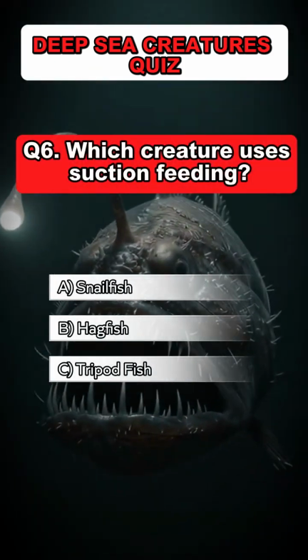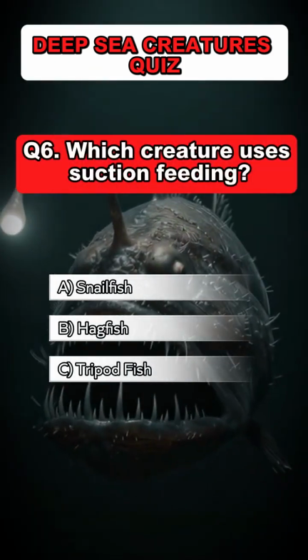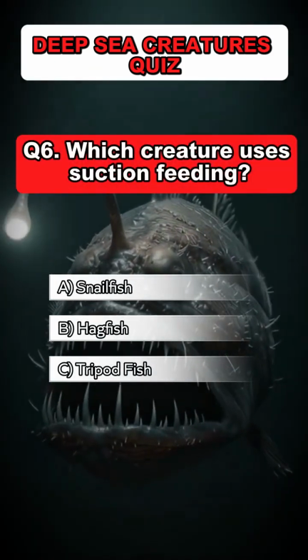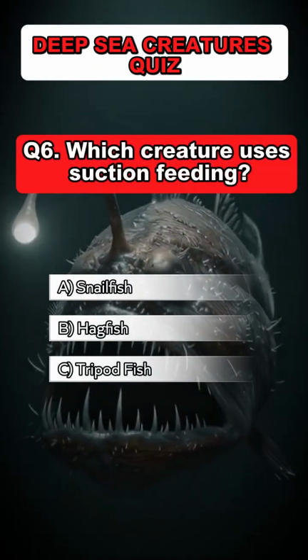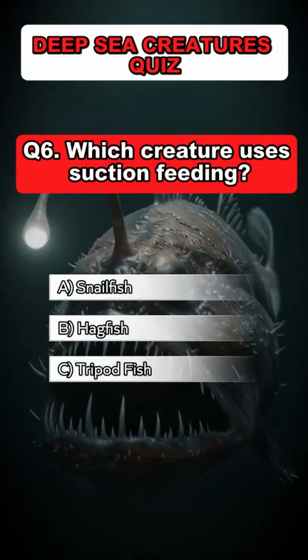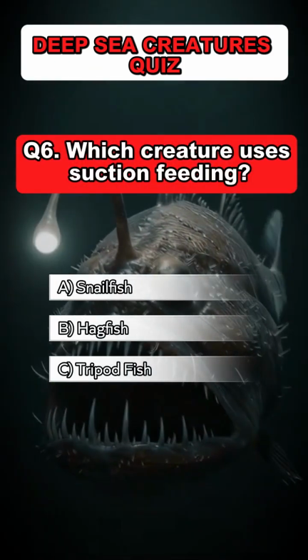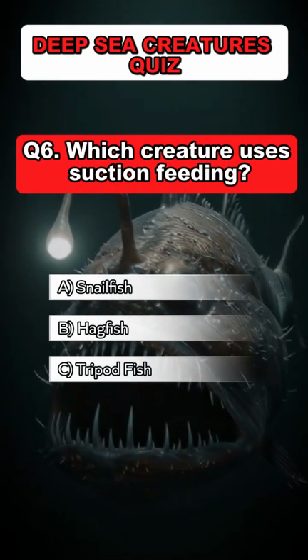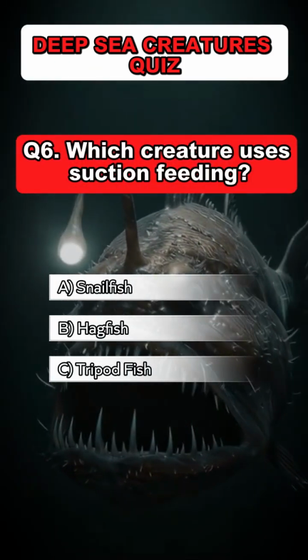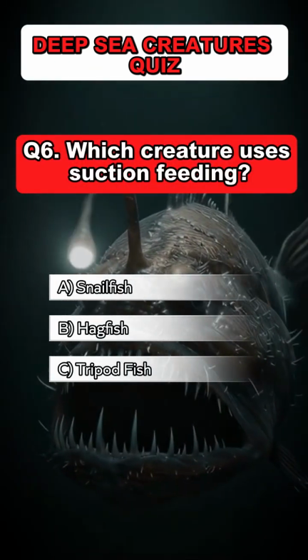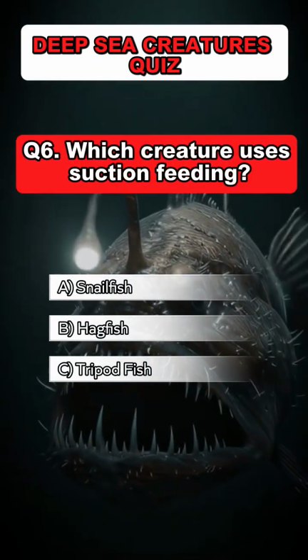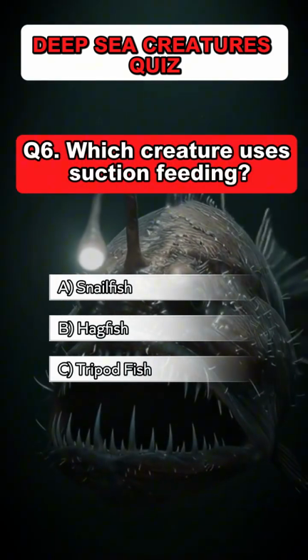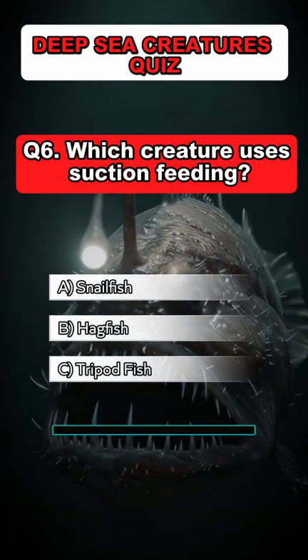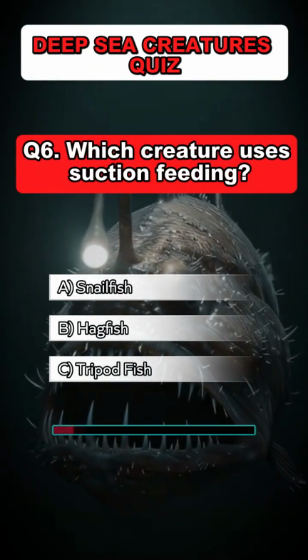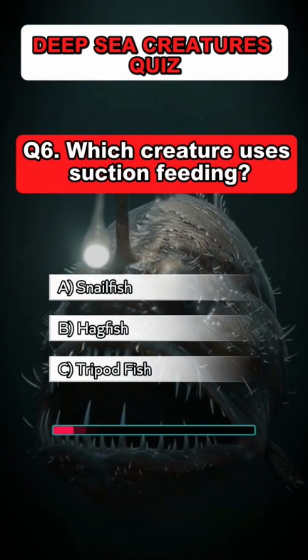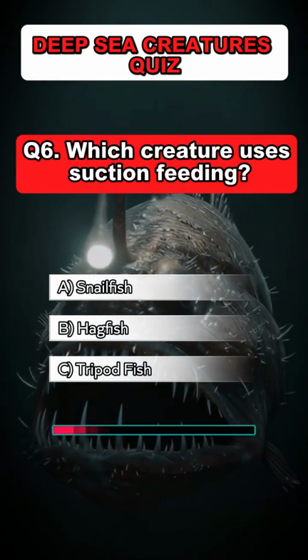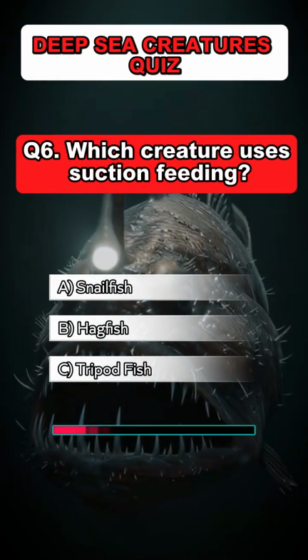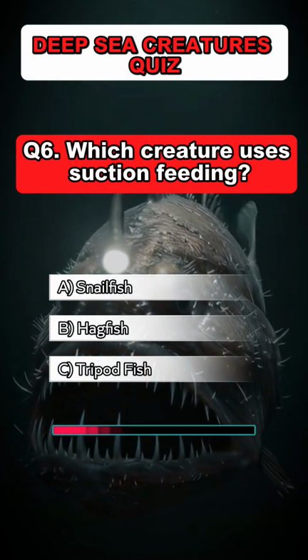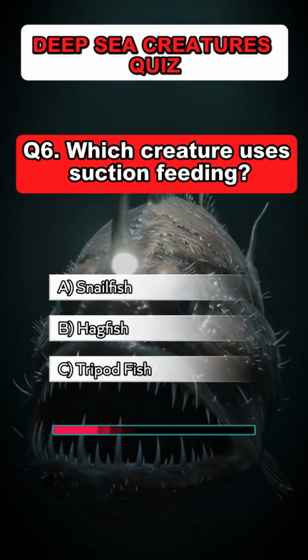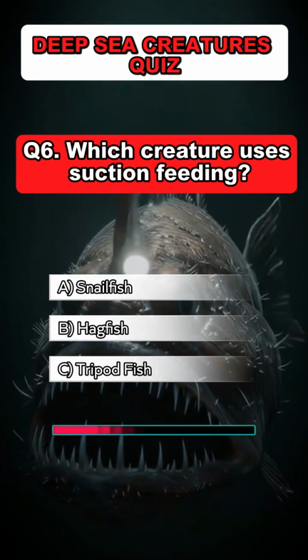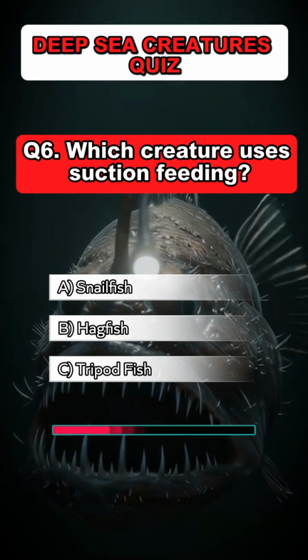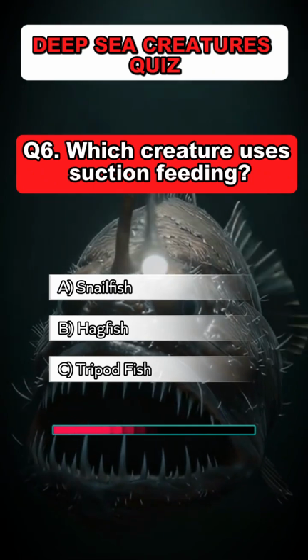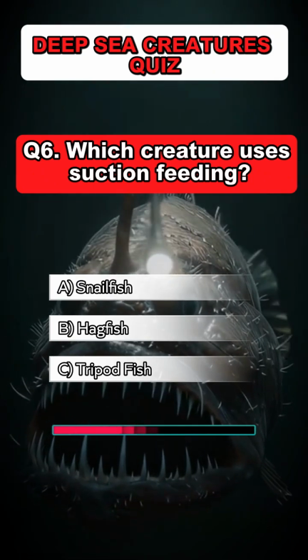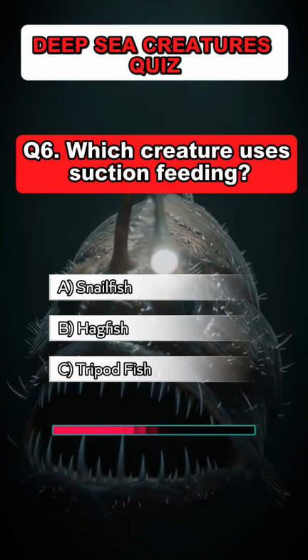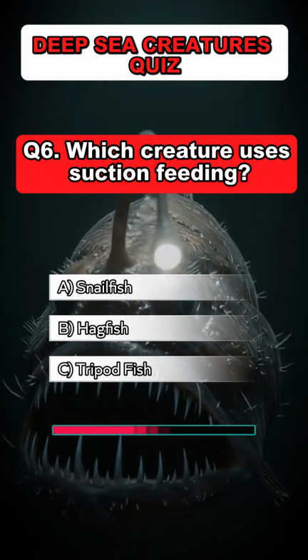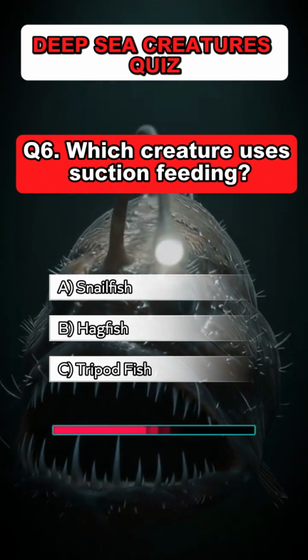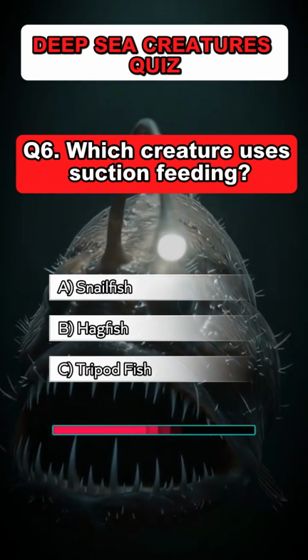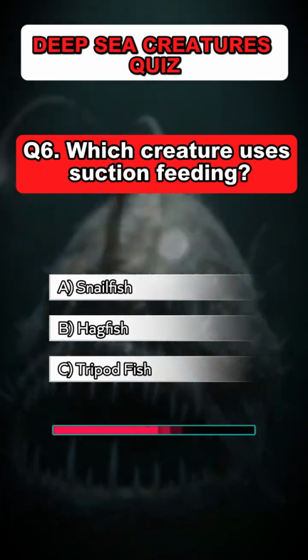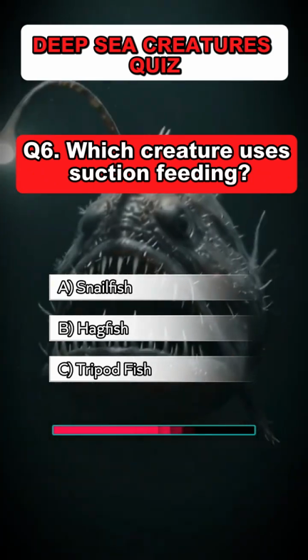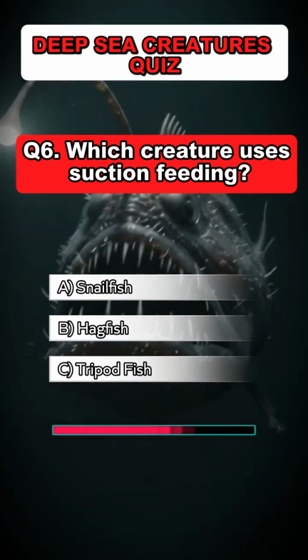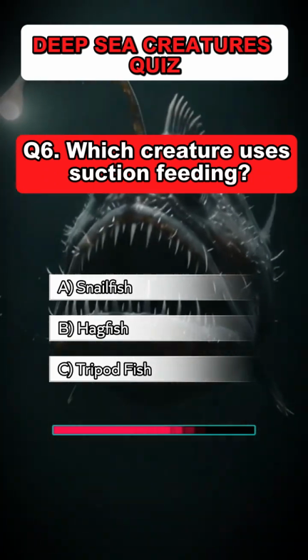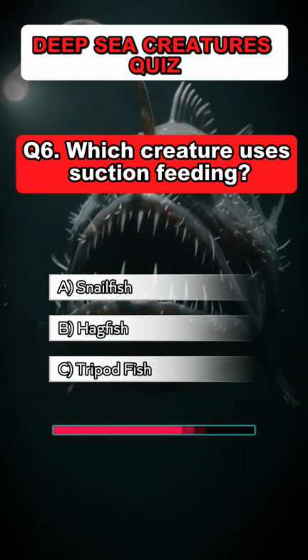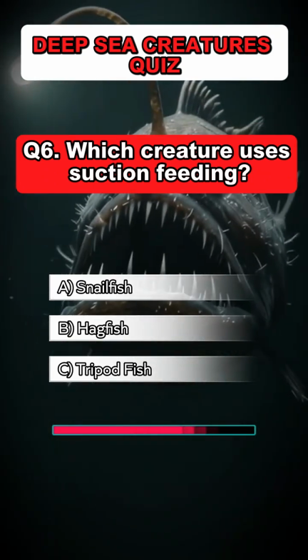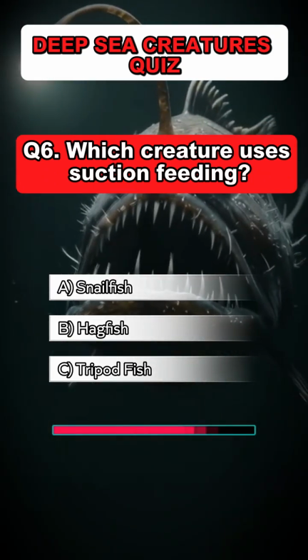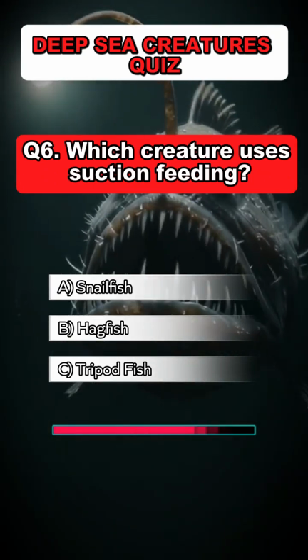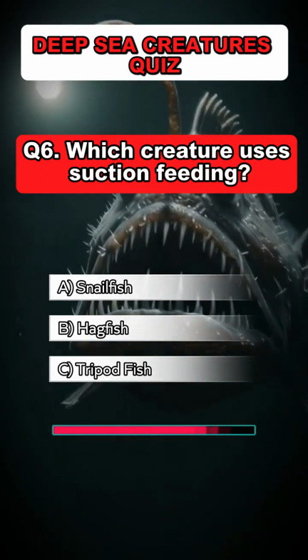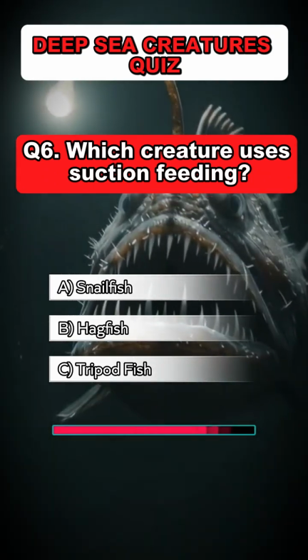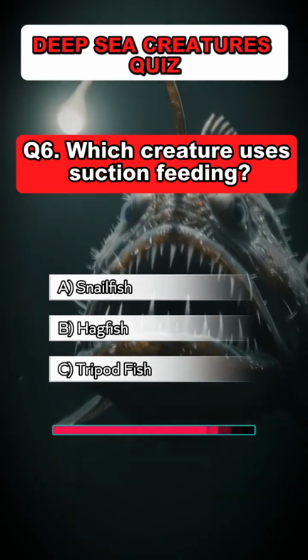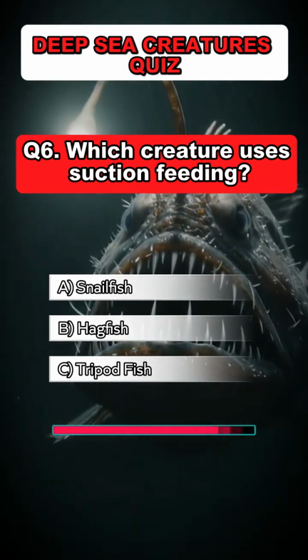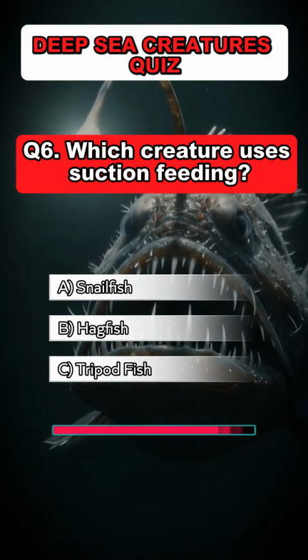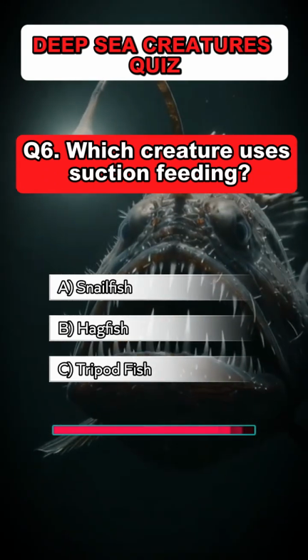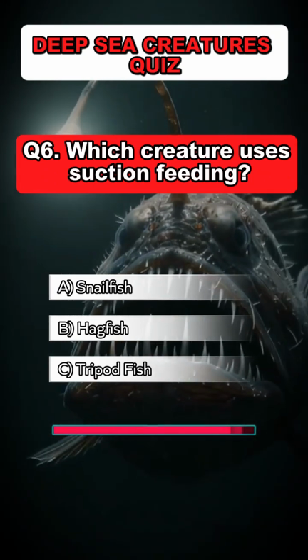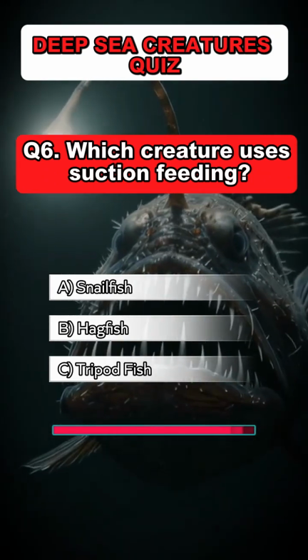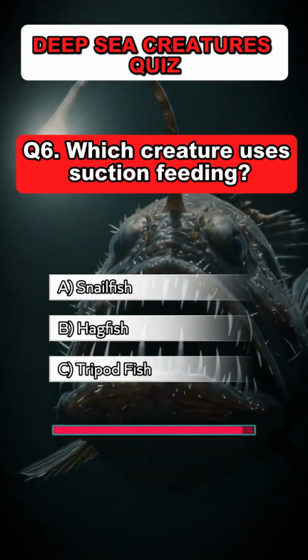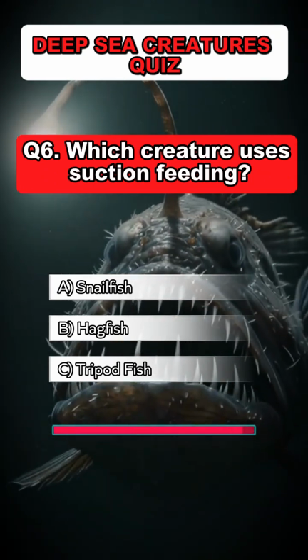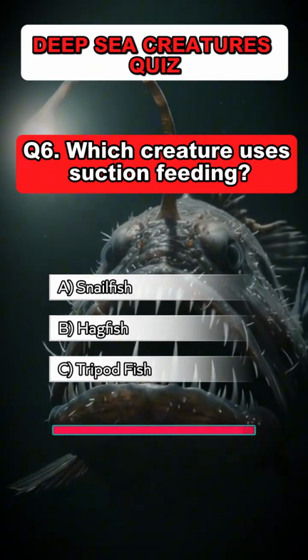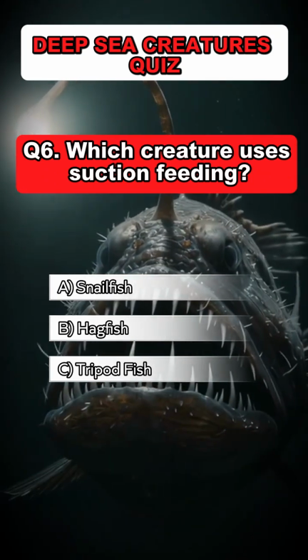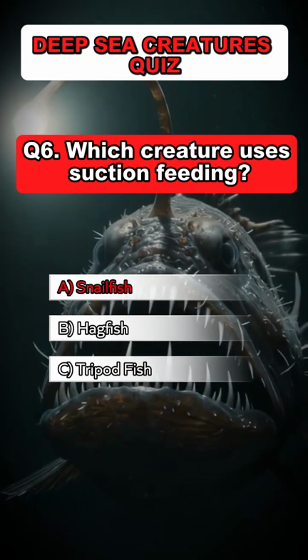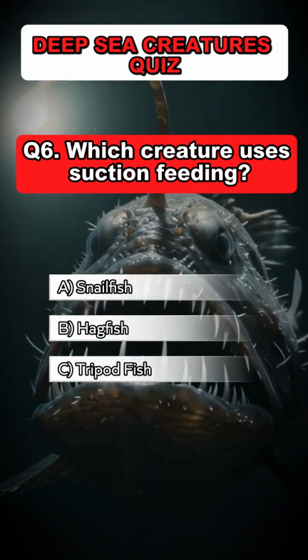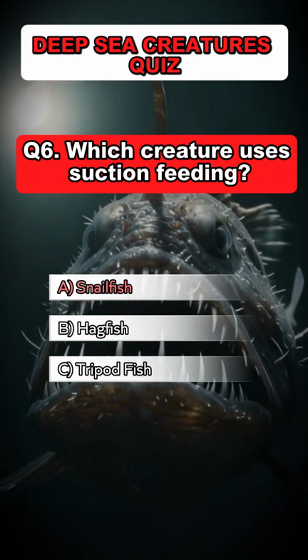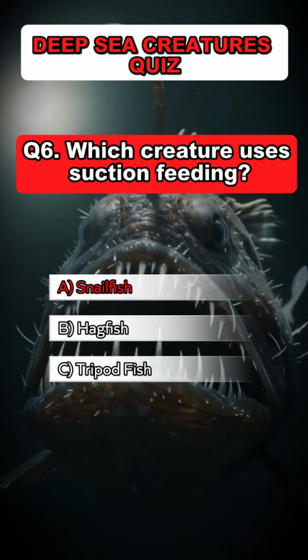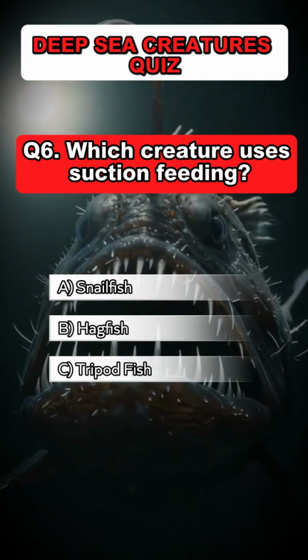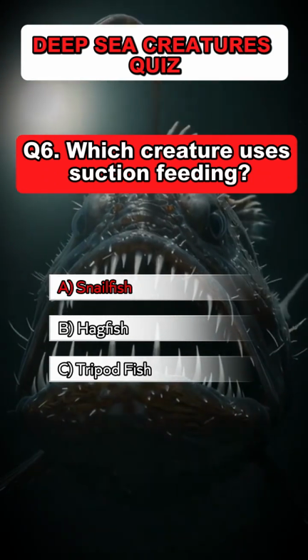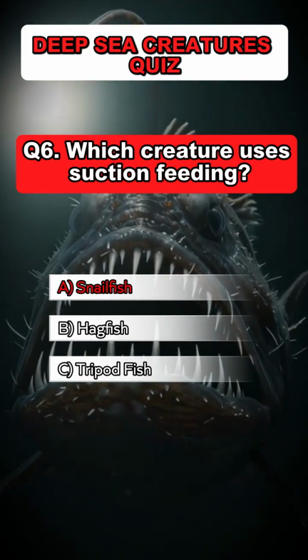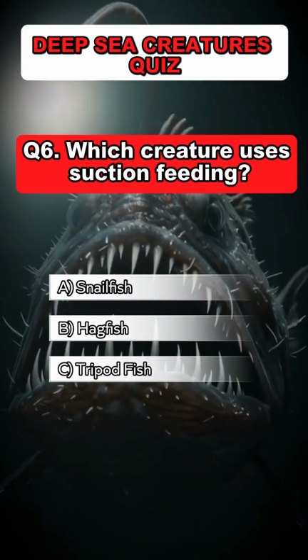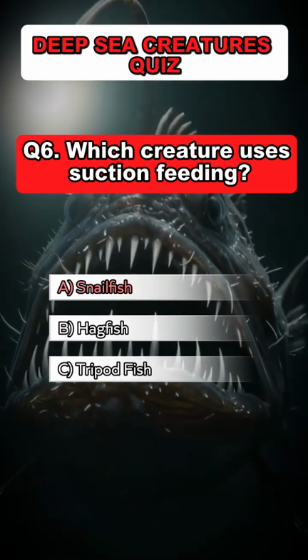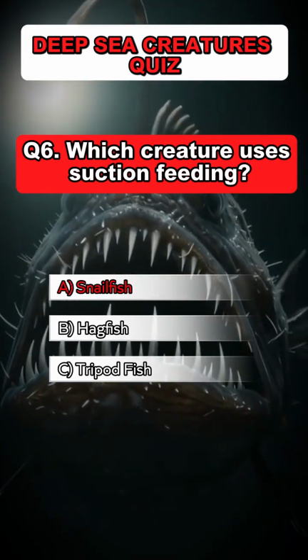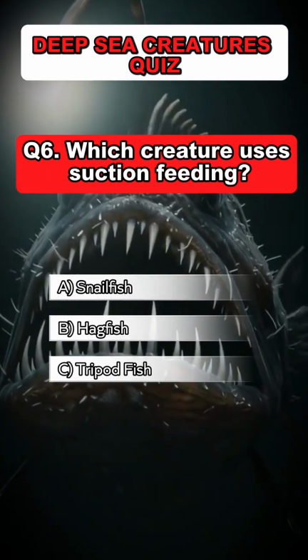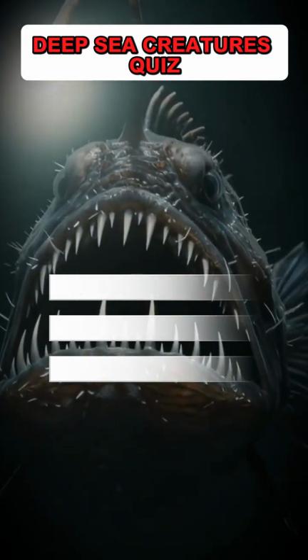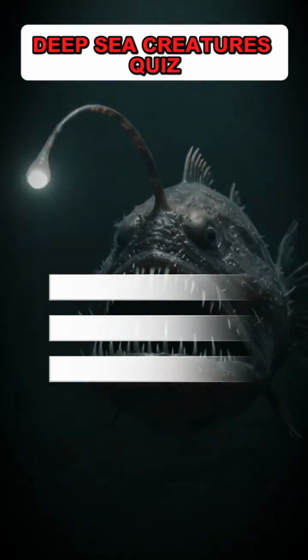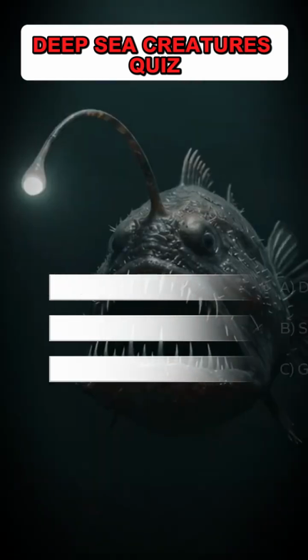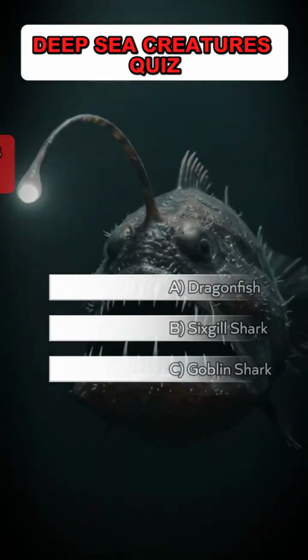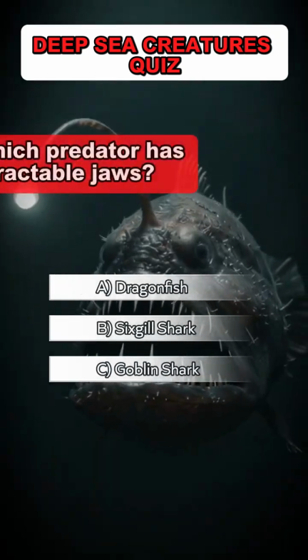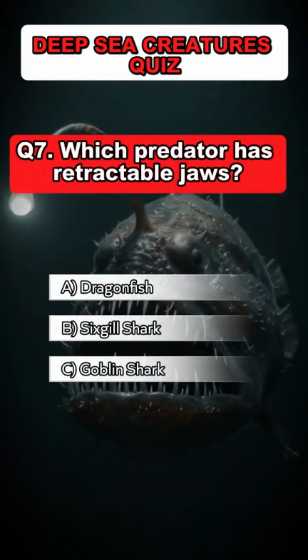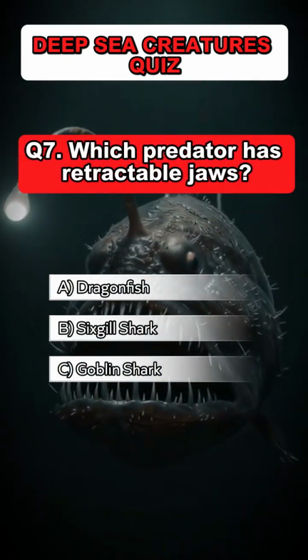Question 6: Which creature uses suction feeding? Answer: A. Snailfish.